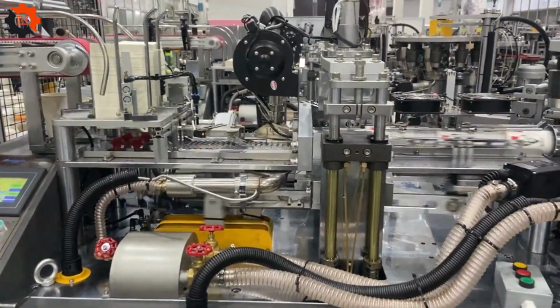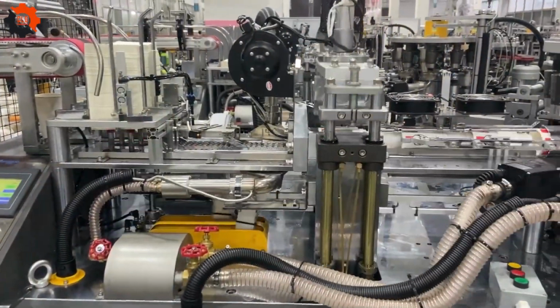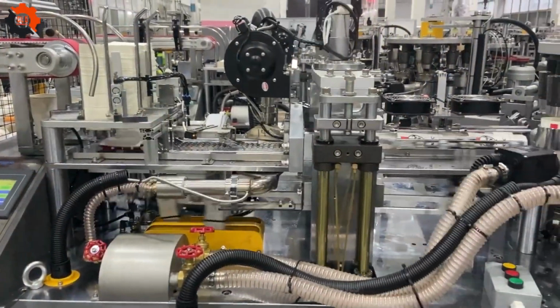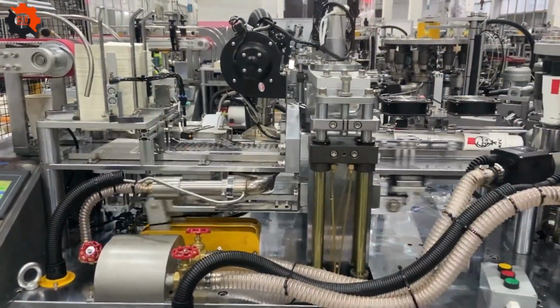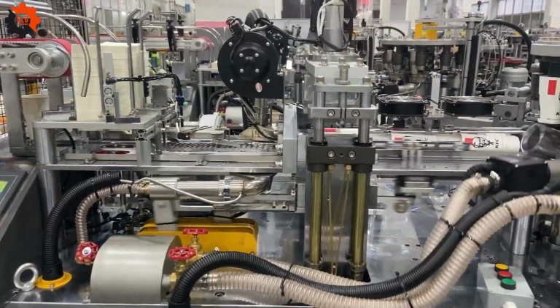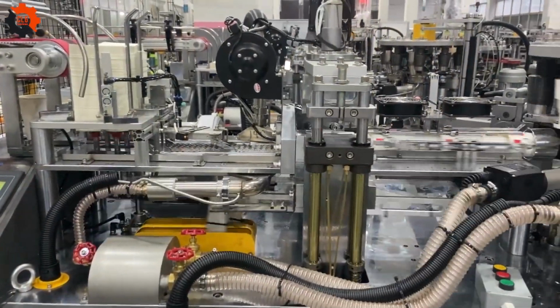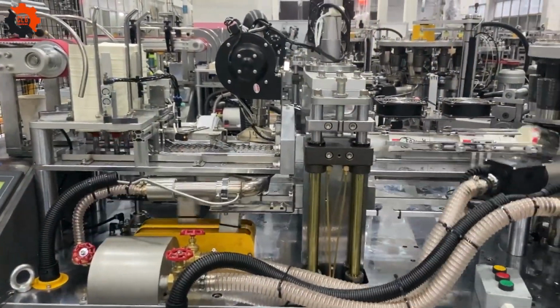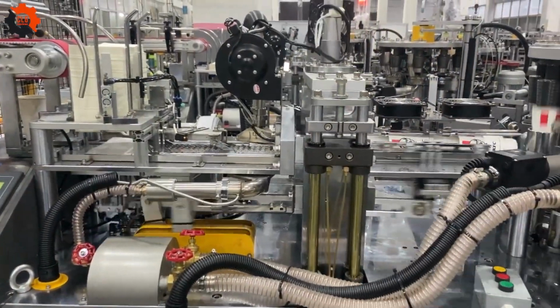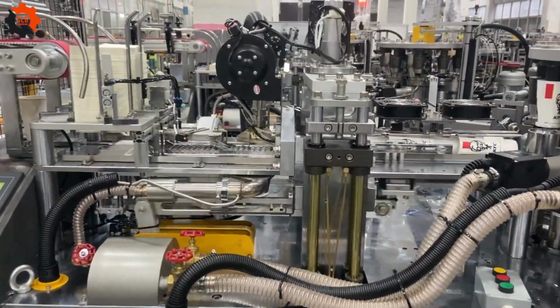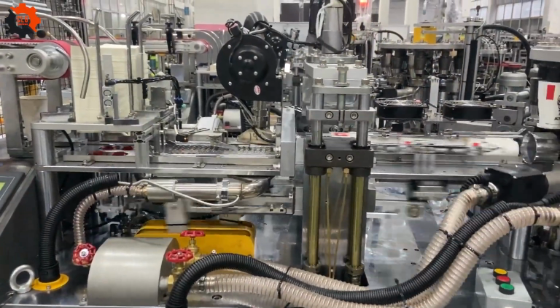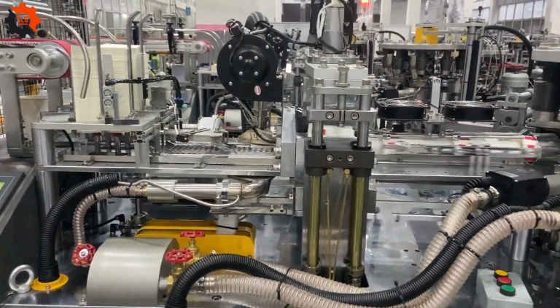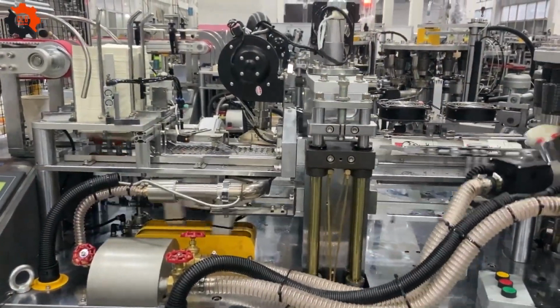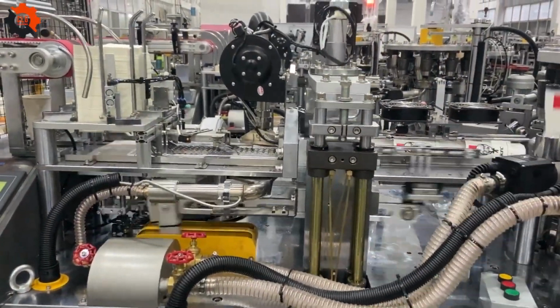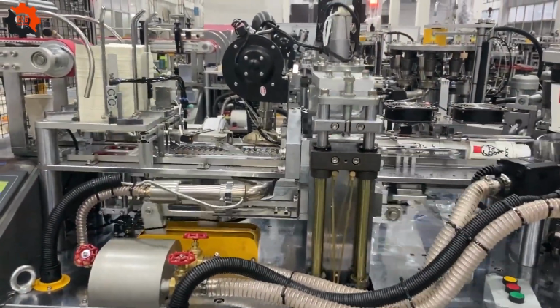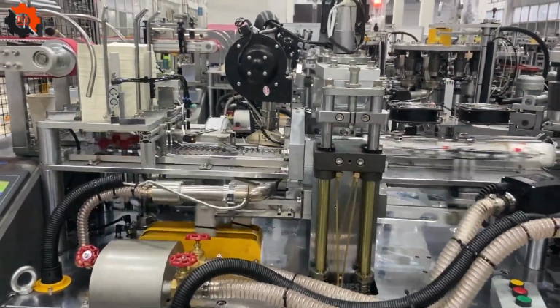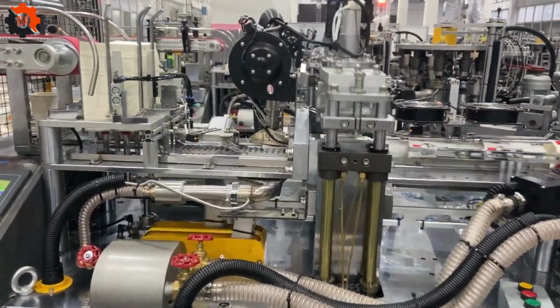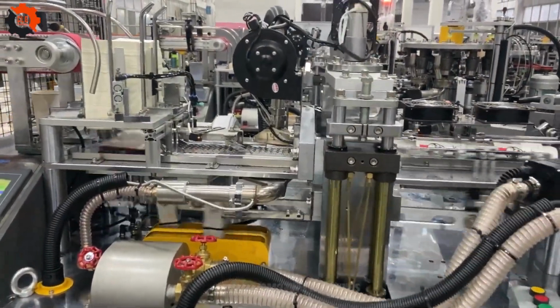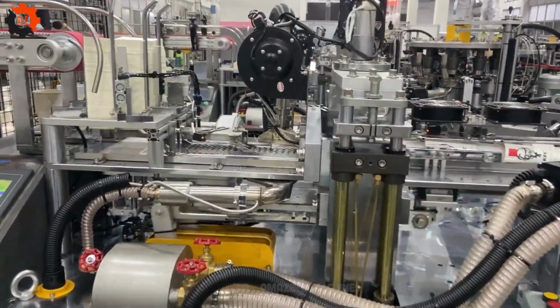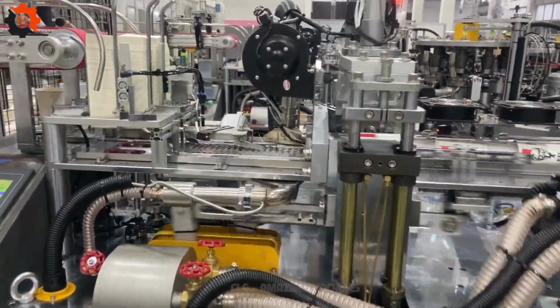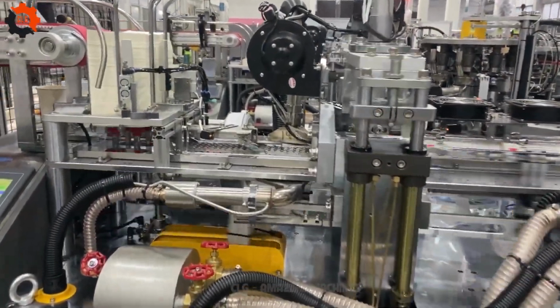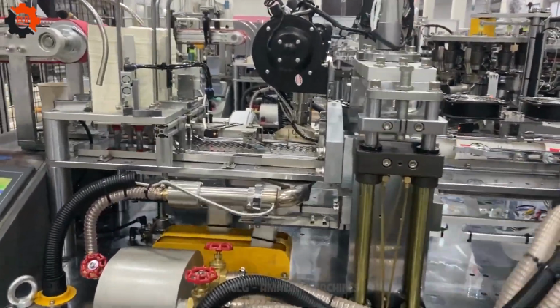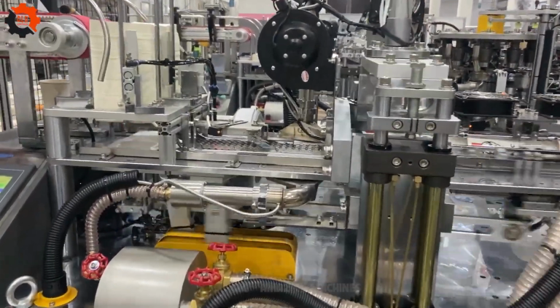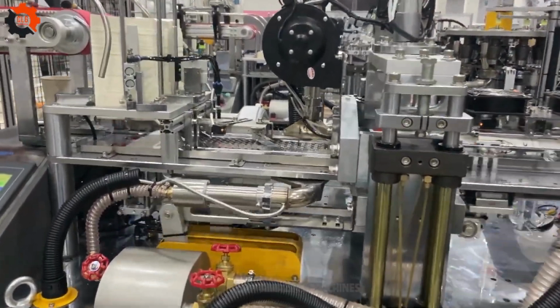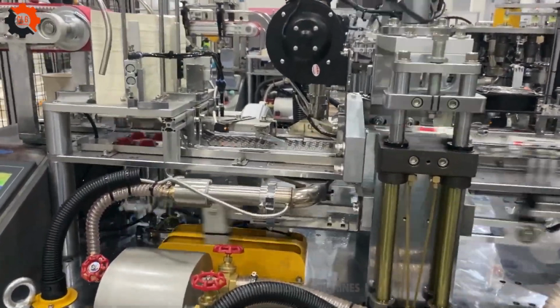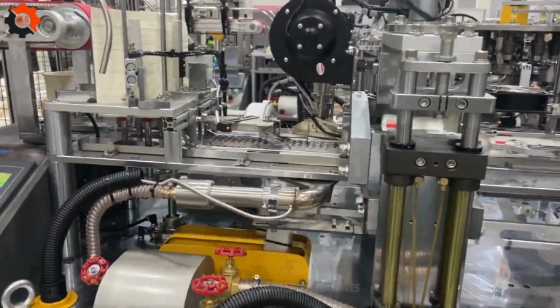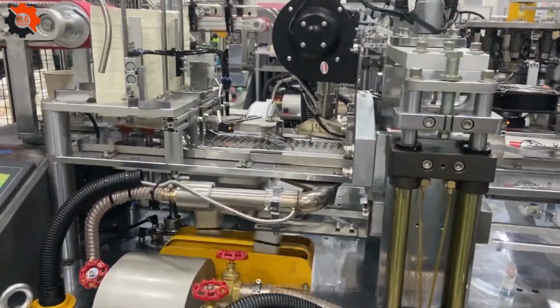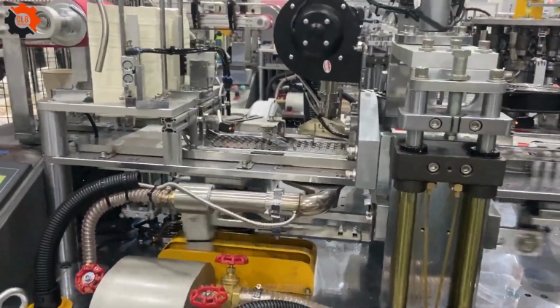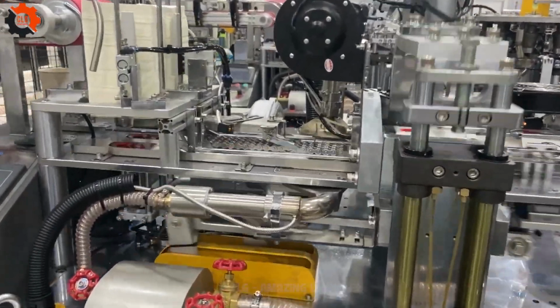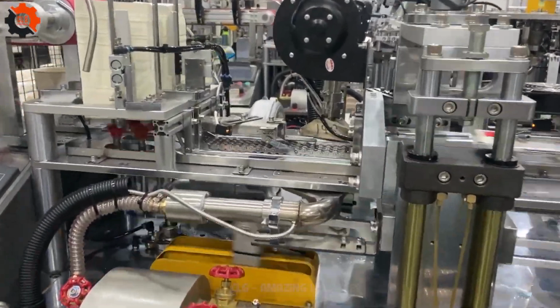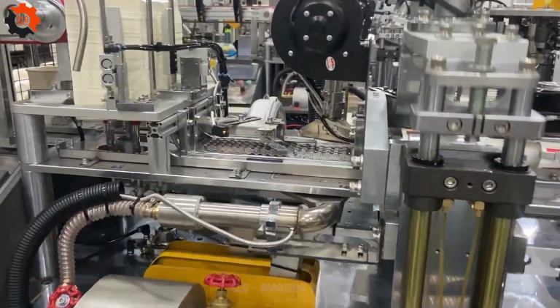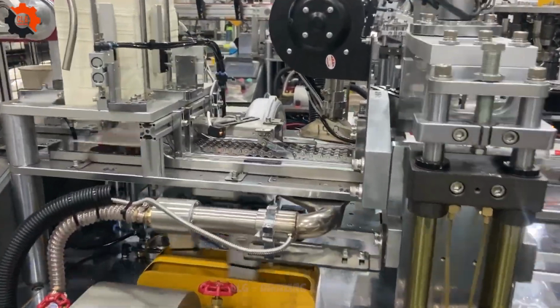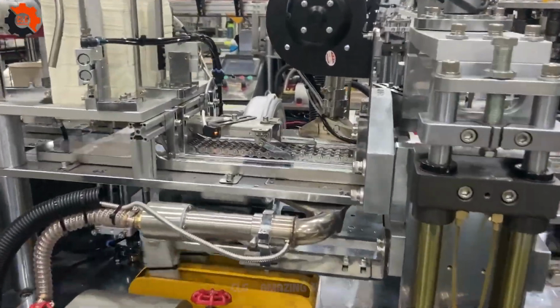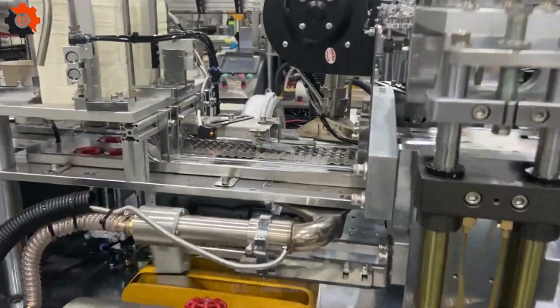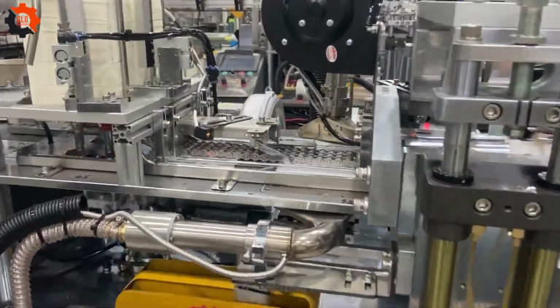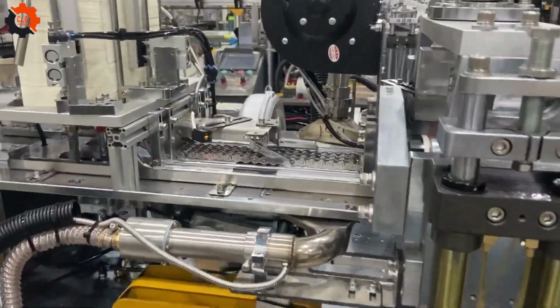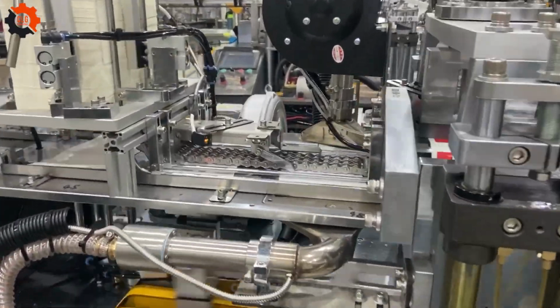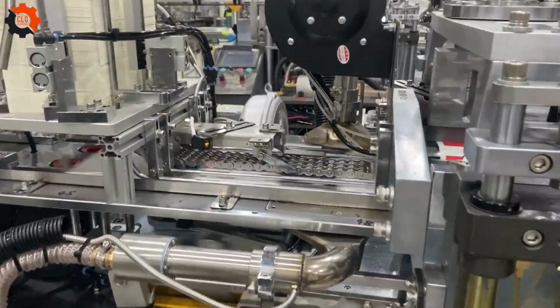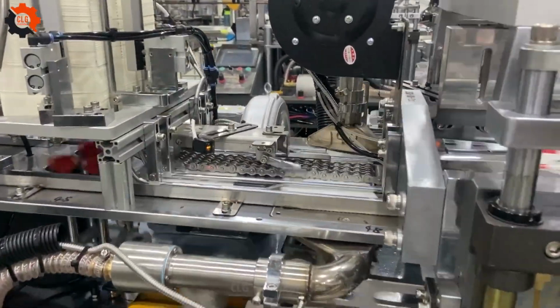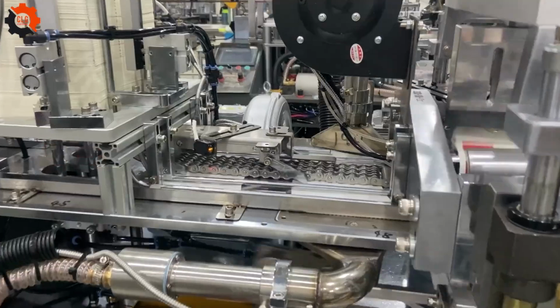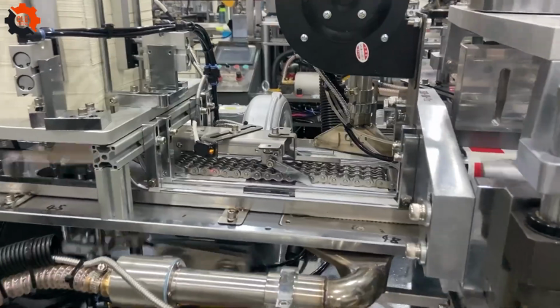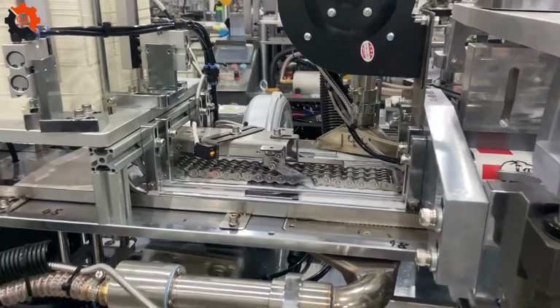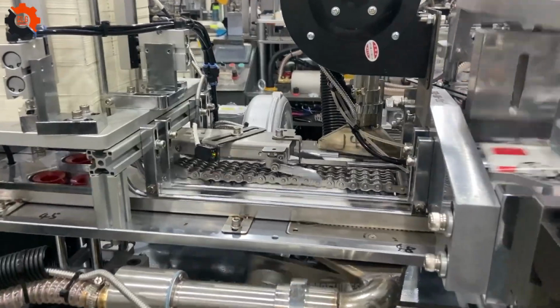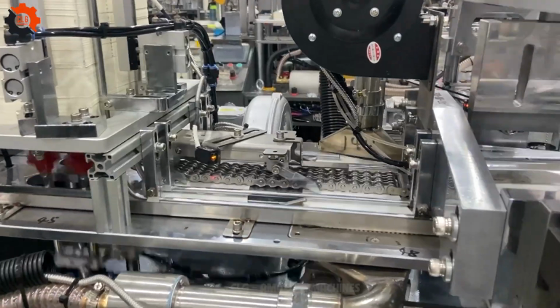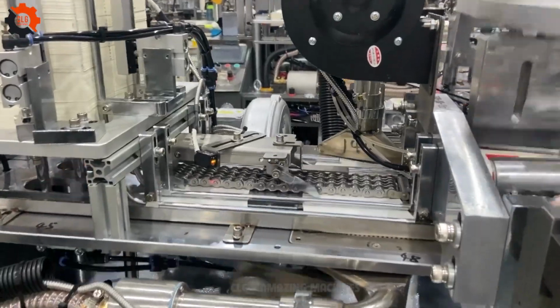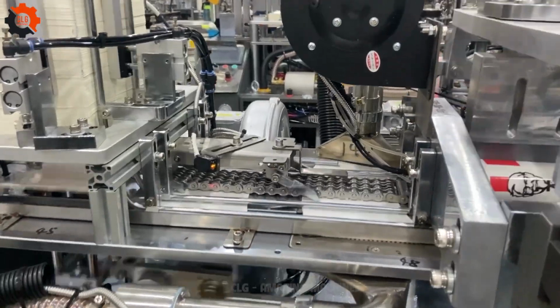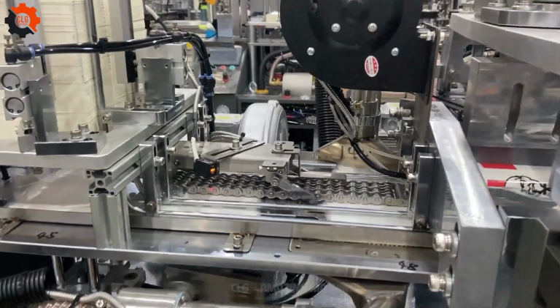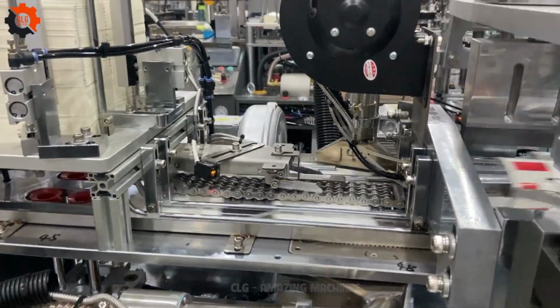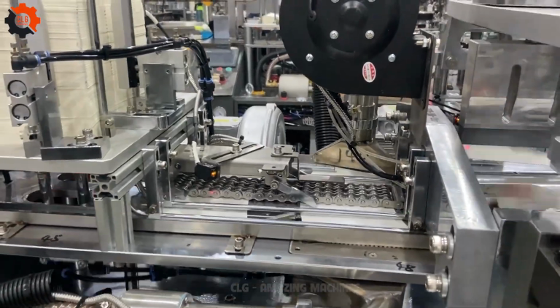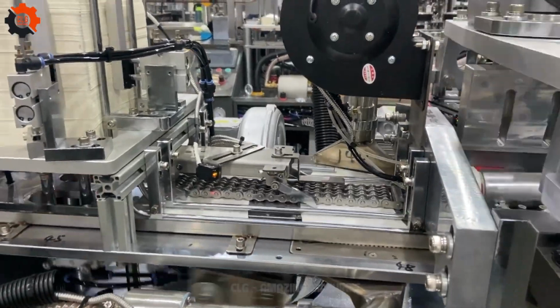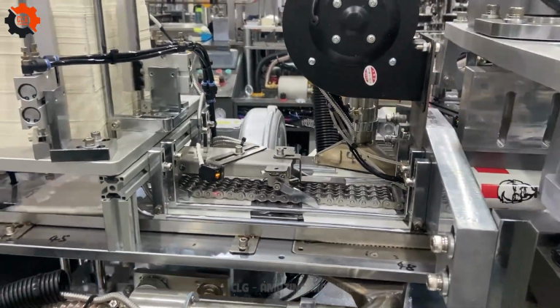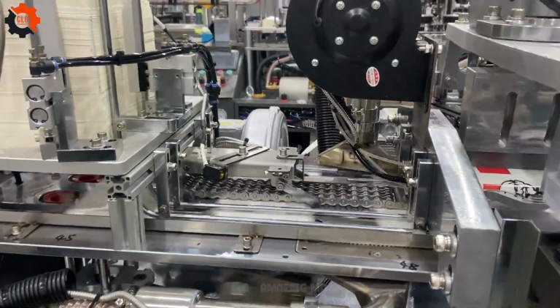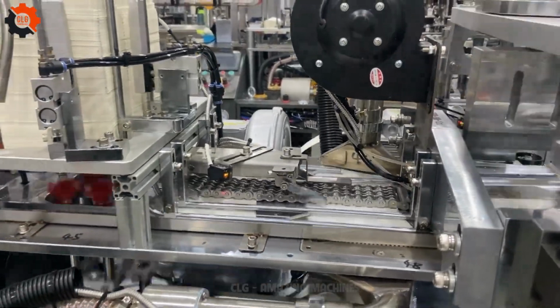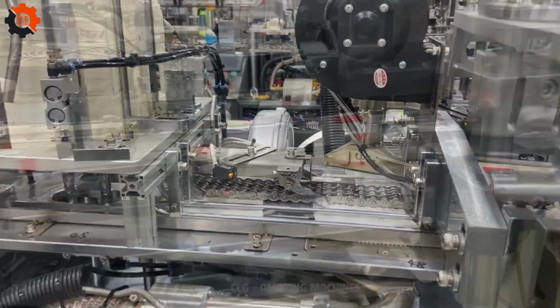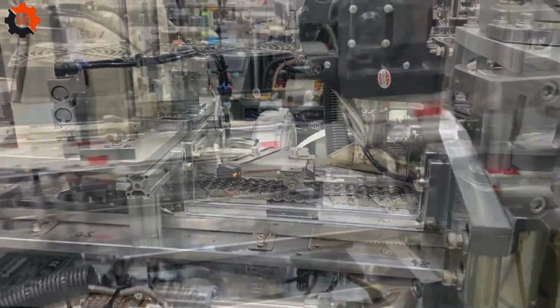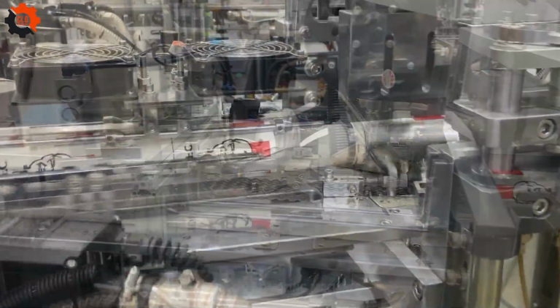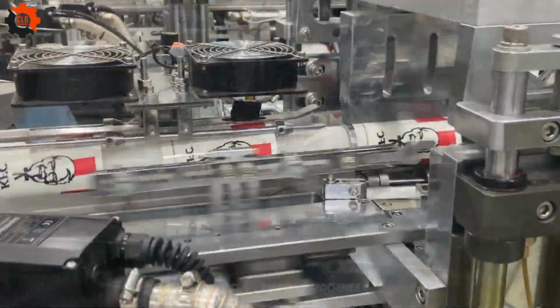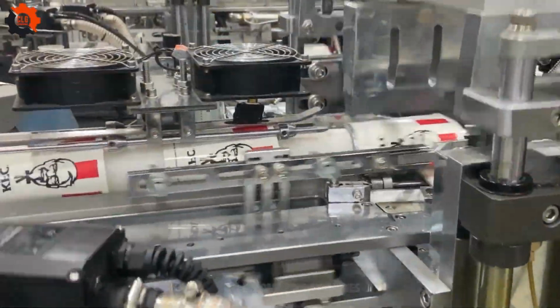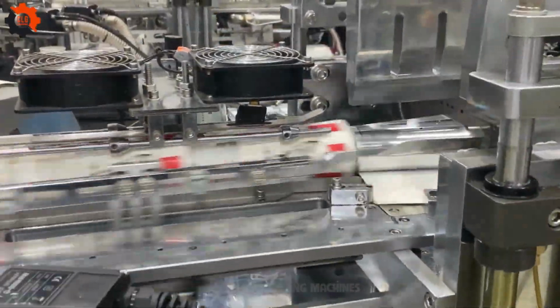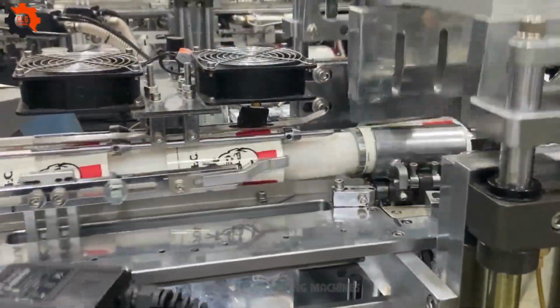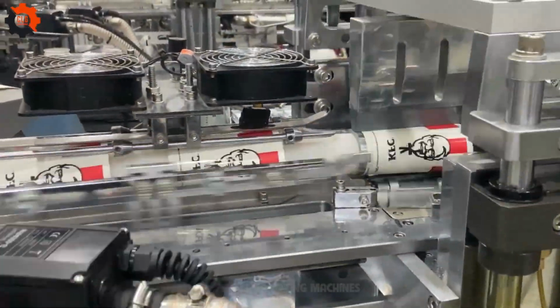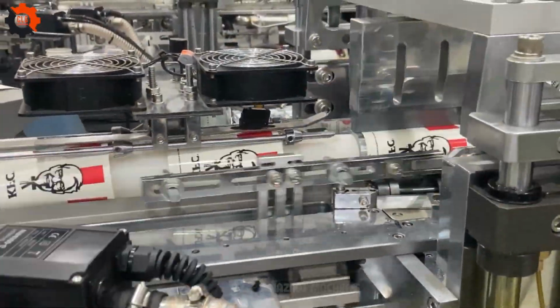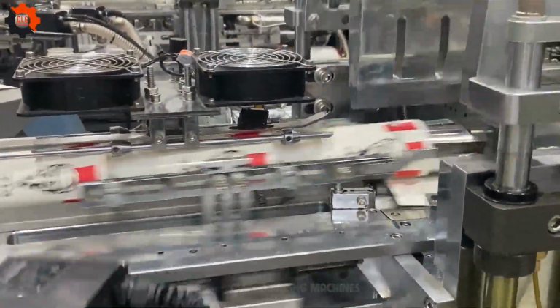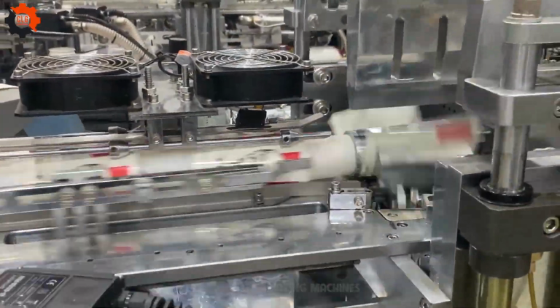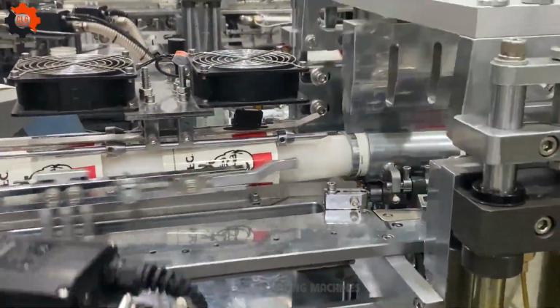Making satisfying videos look easy, this automaton had the right stuff — a testament to the power of having the right tools for the job.